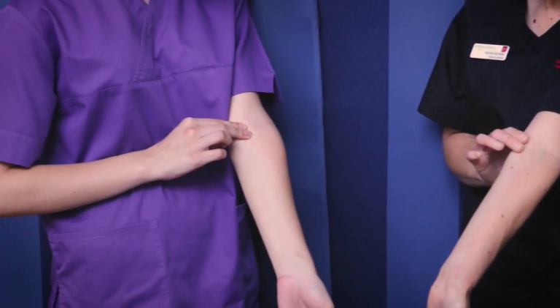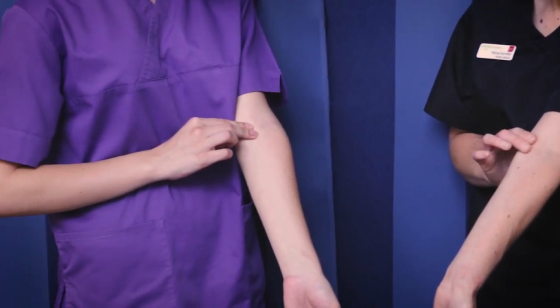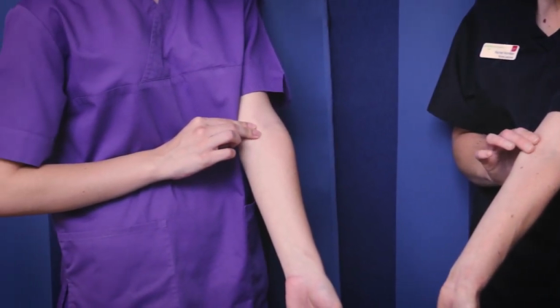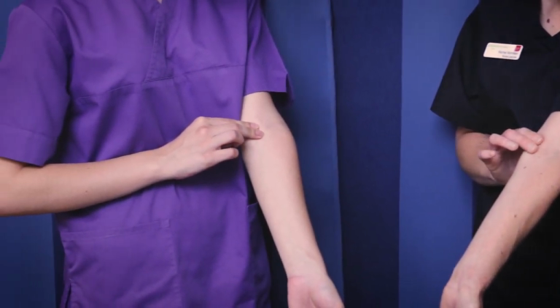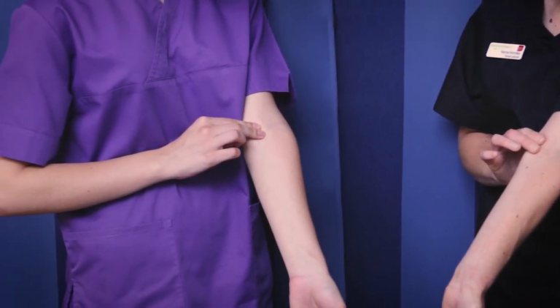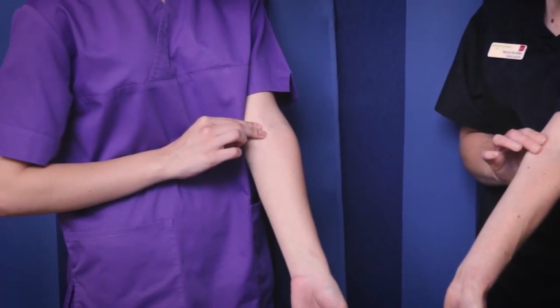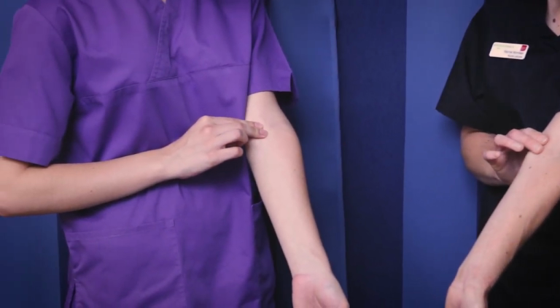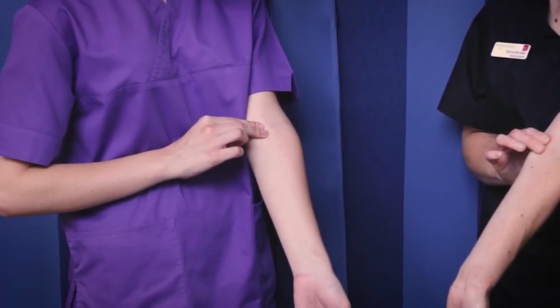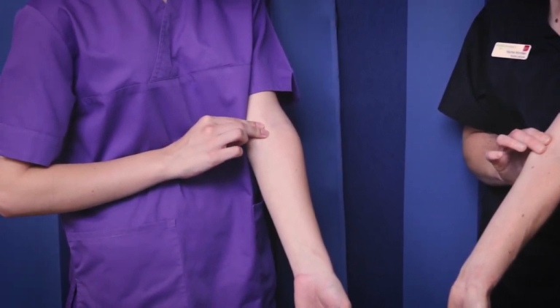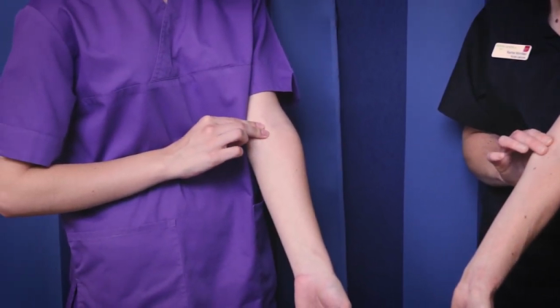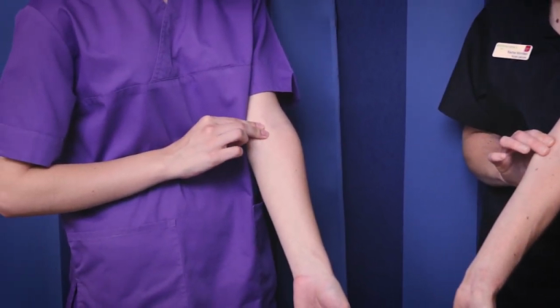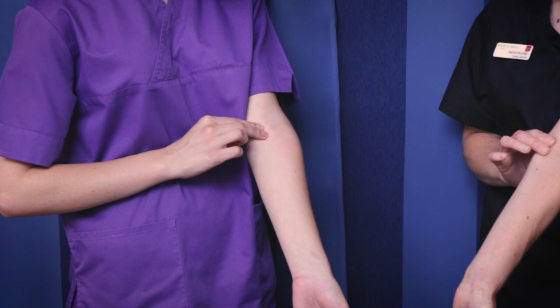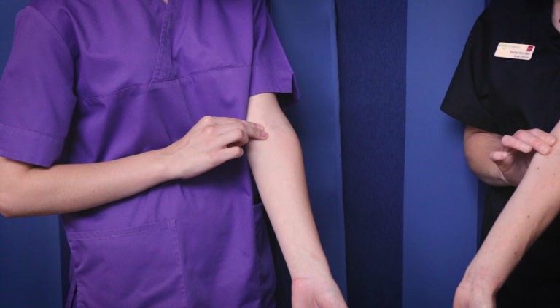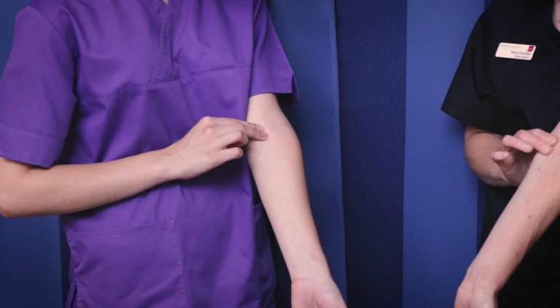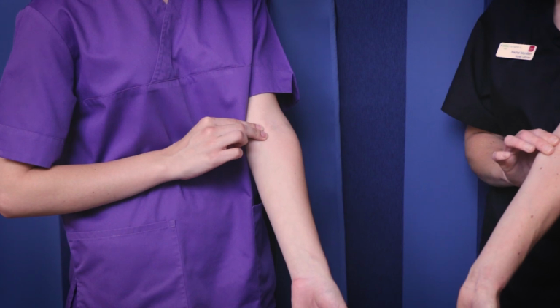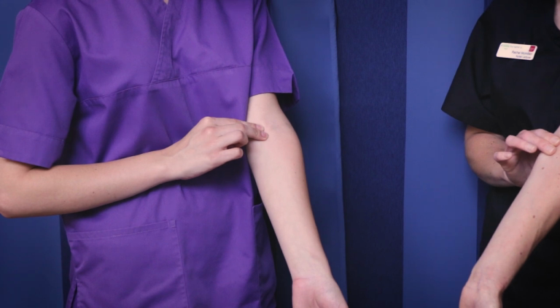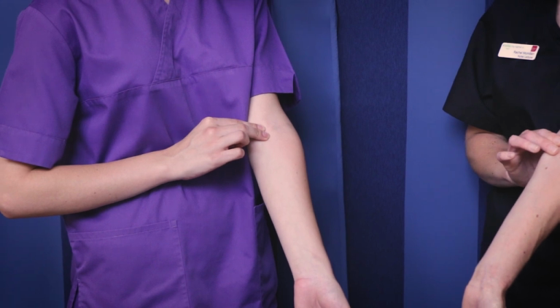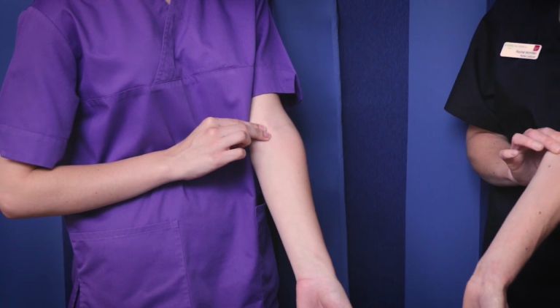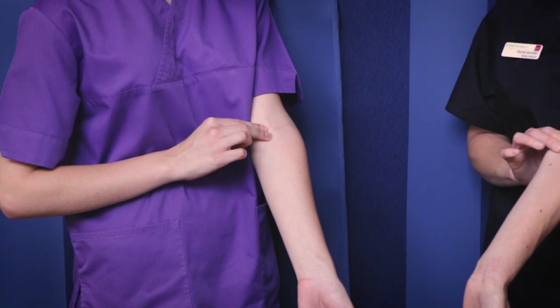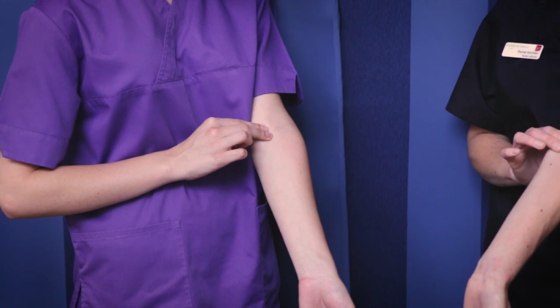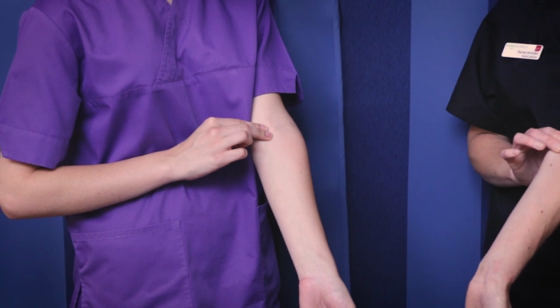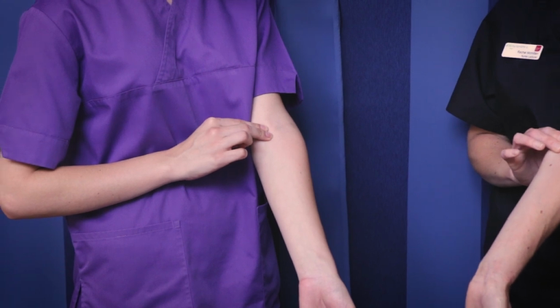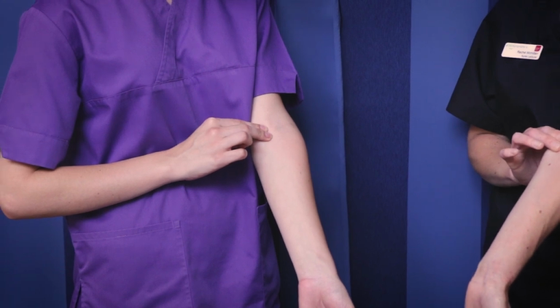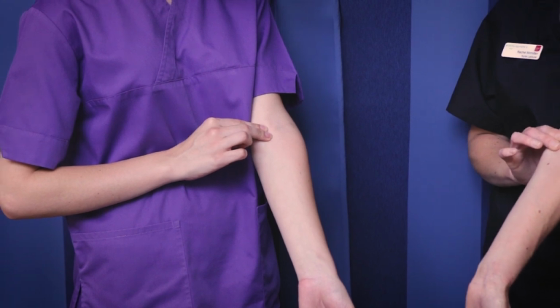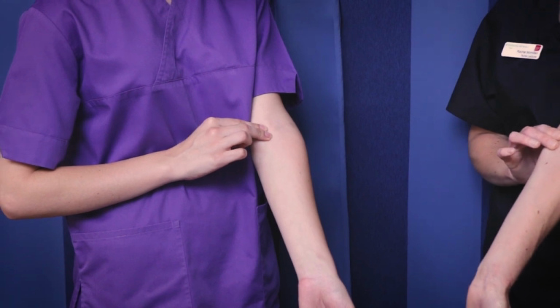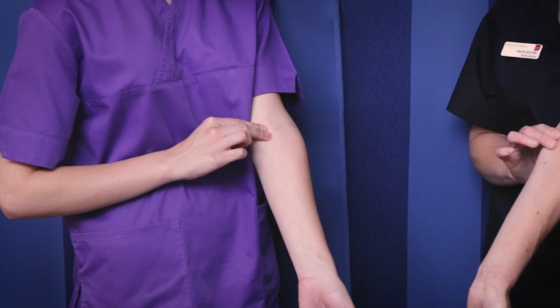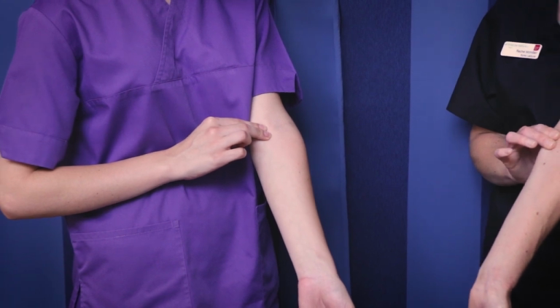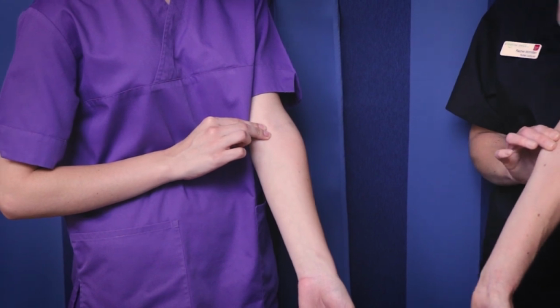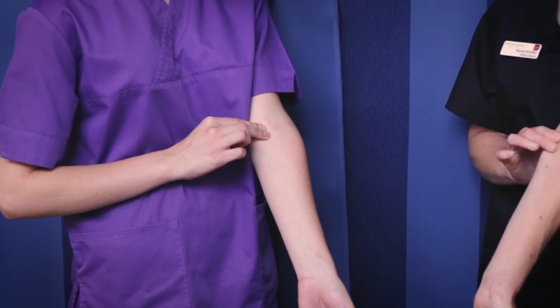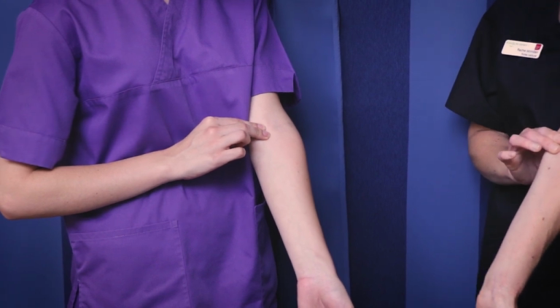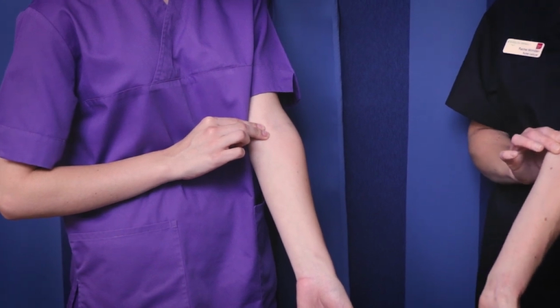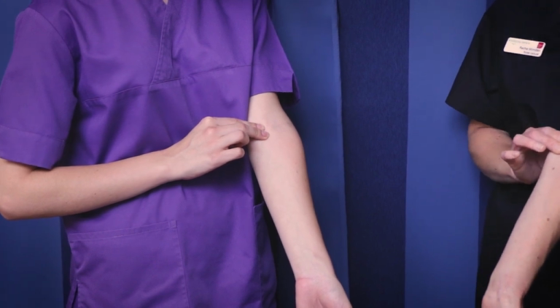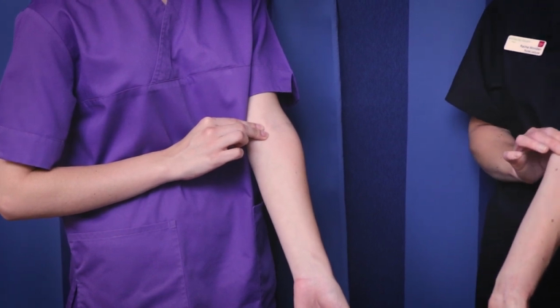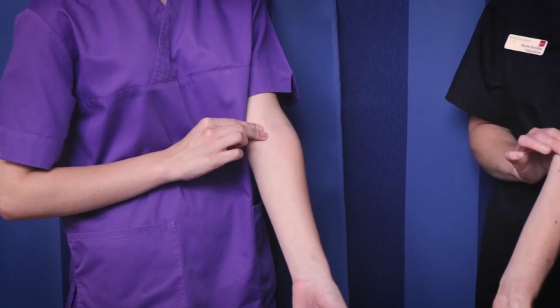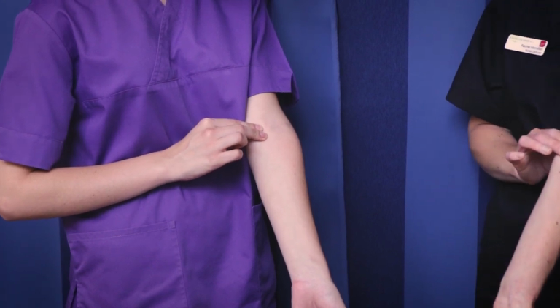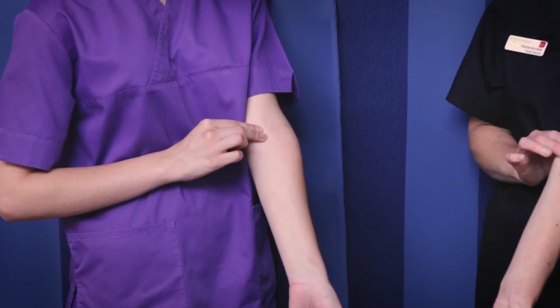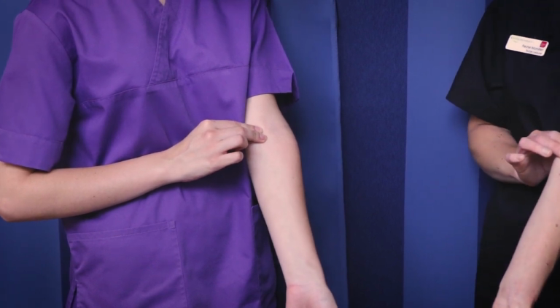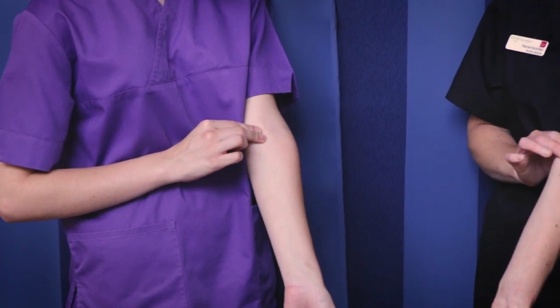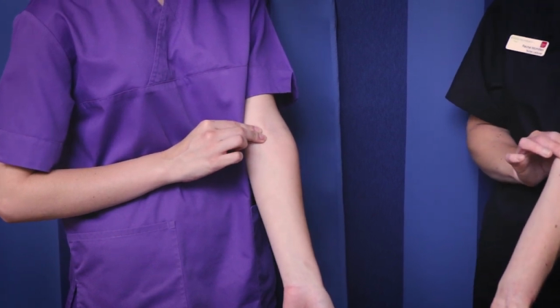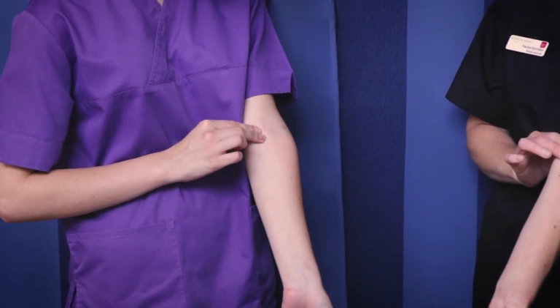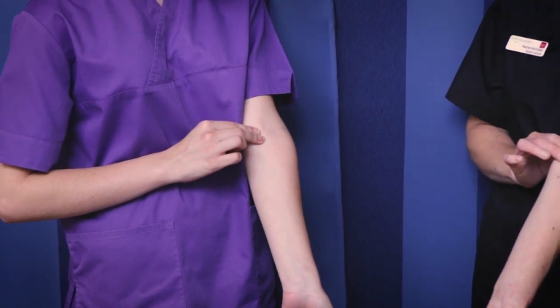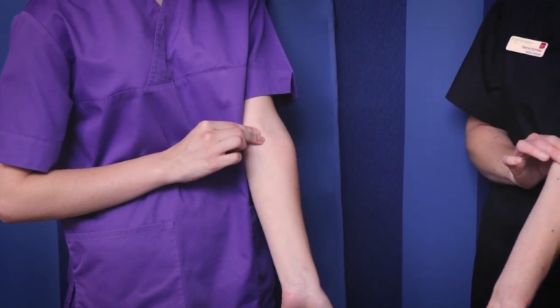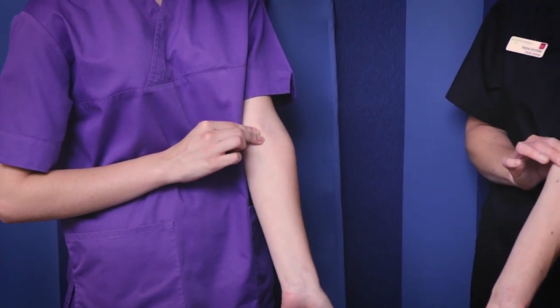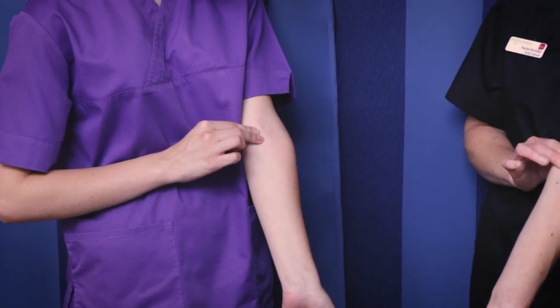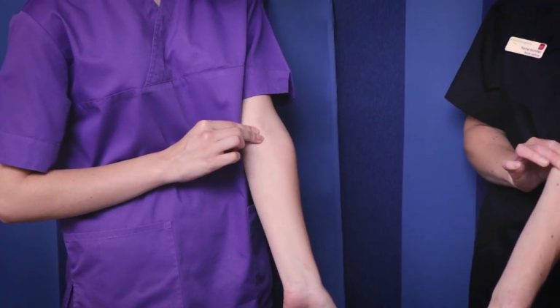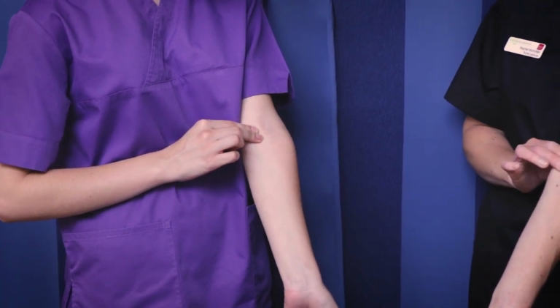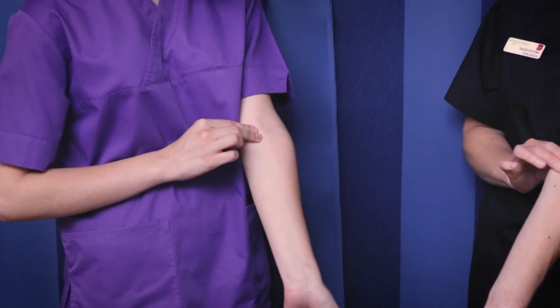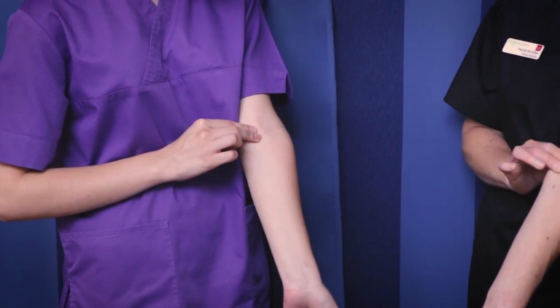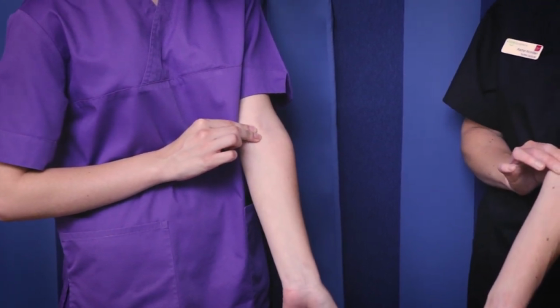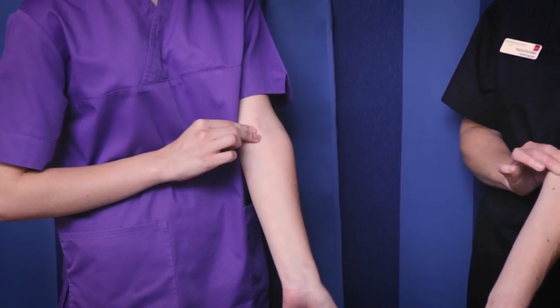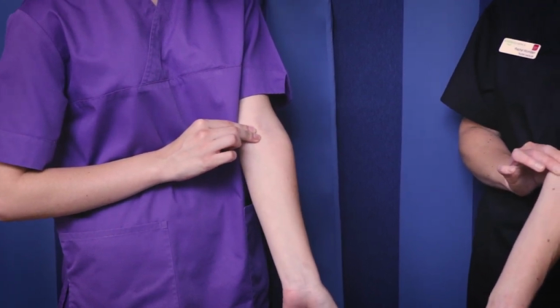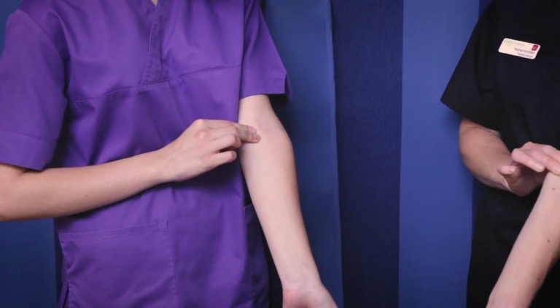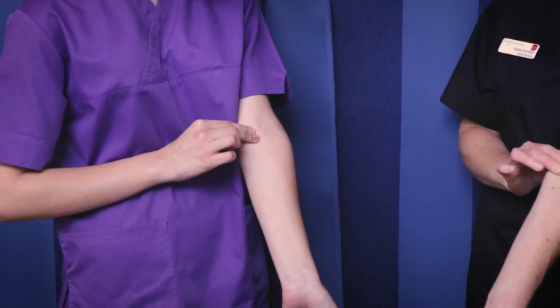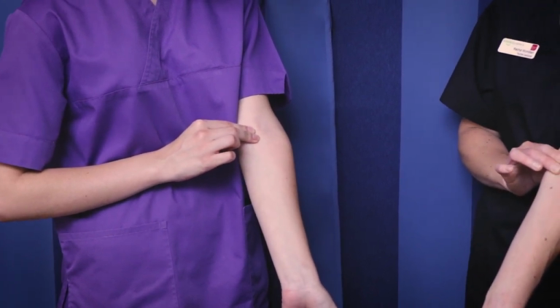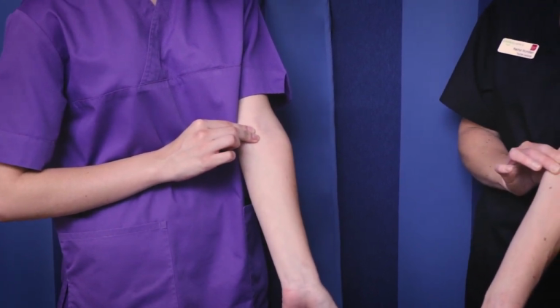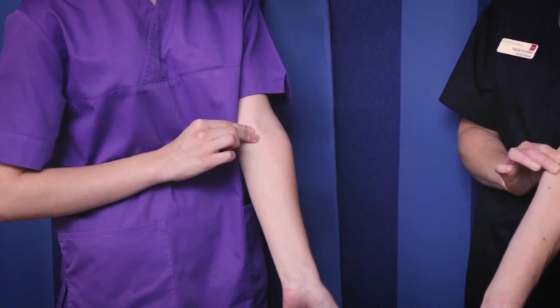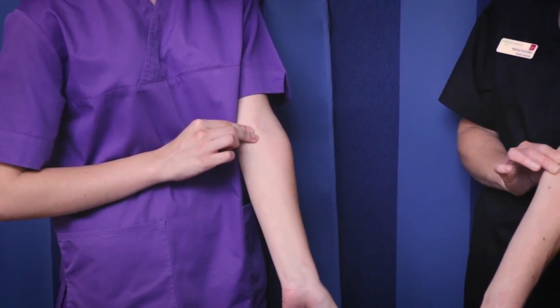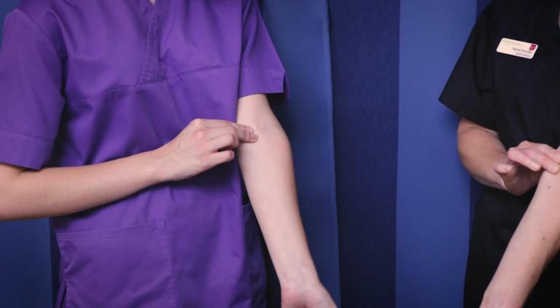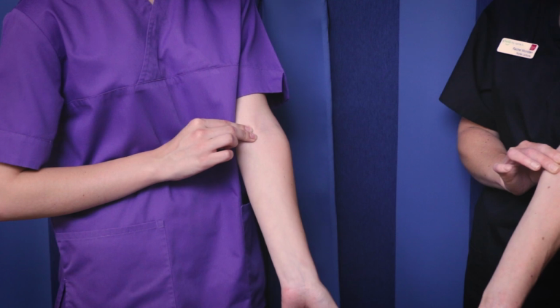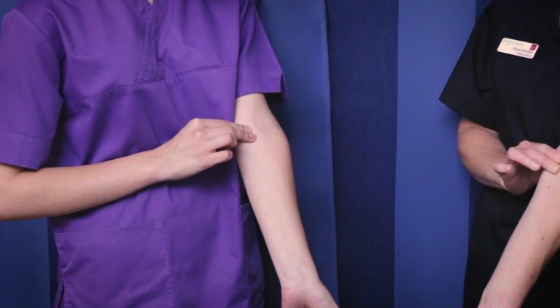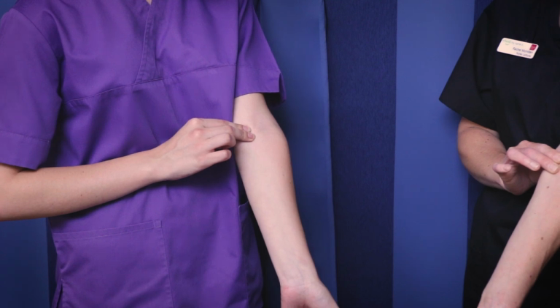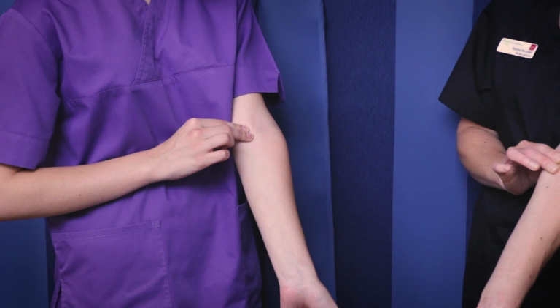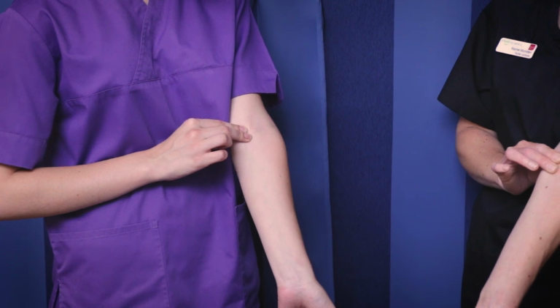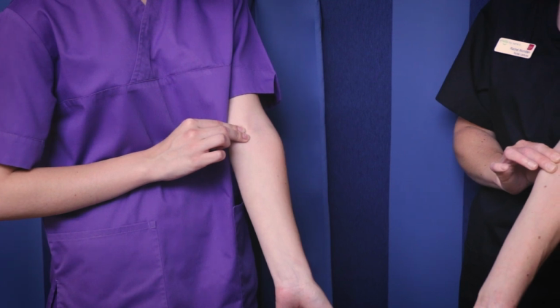Sometimes it can be difficult to feel on some patients. So if you extend the elbow a little bit more, sometimes that helps to find the pulse.